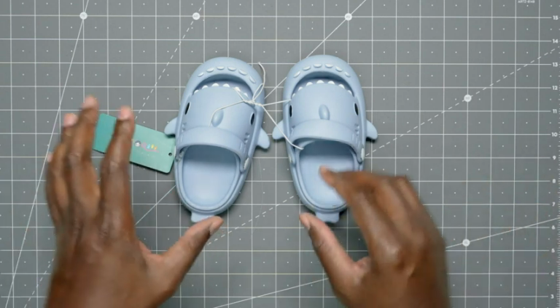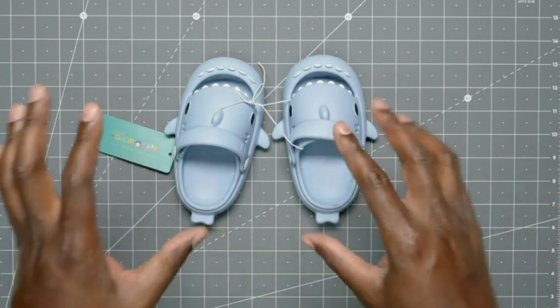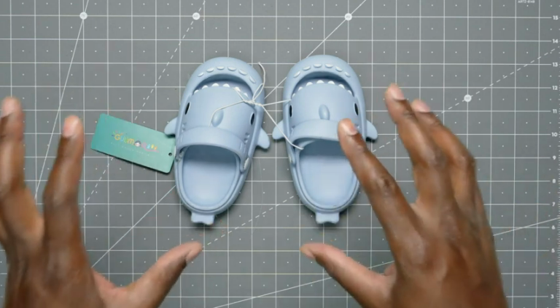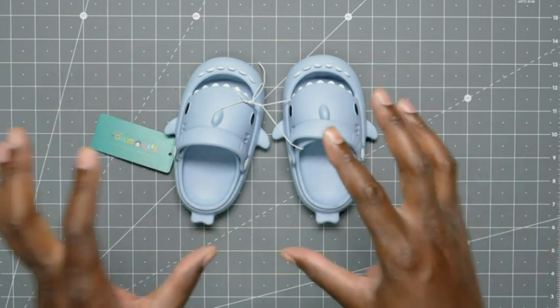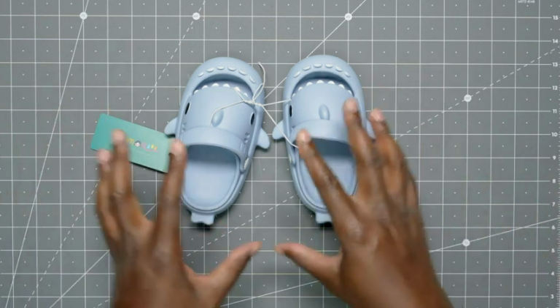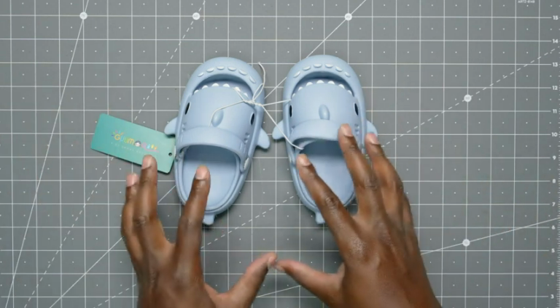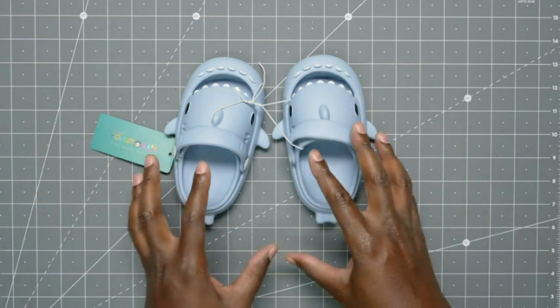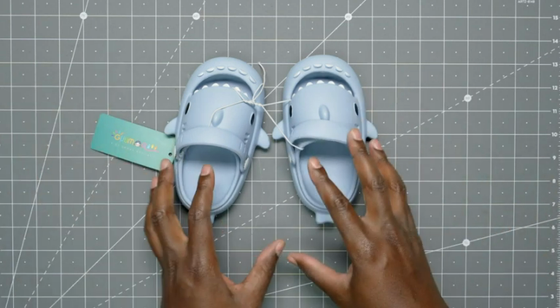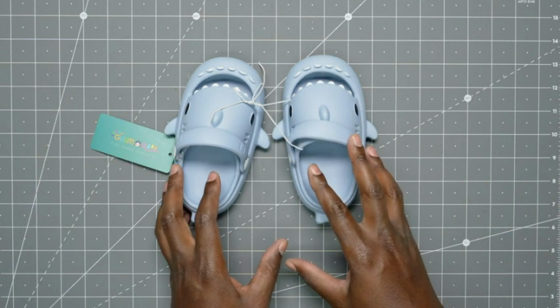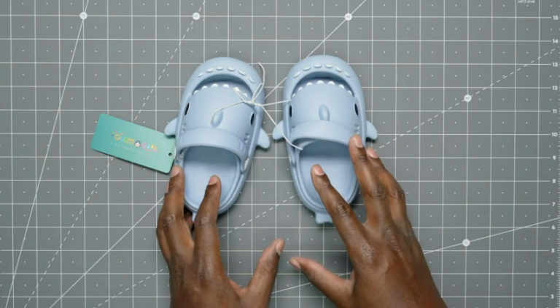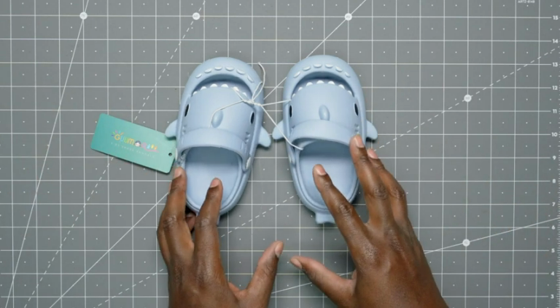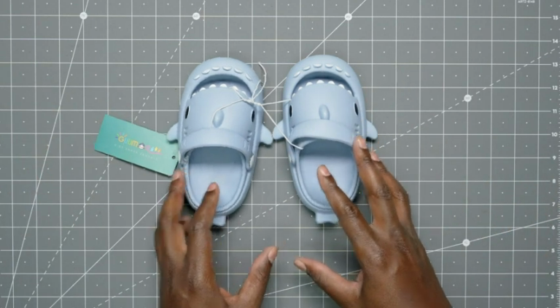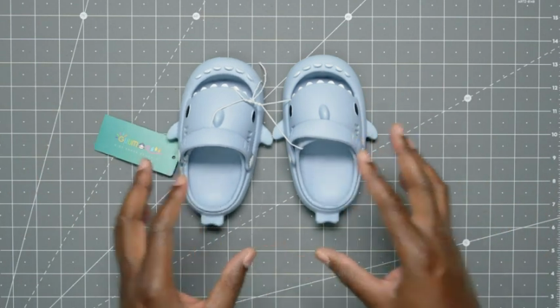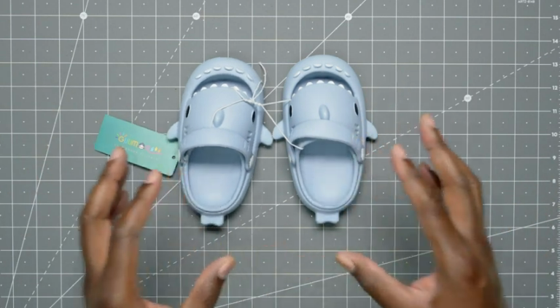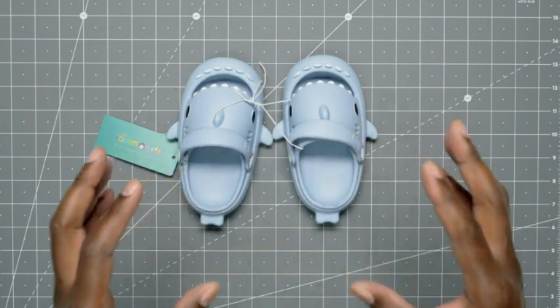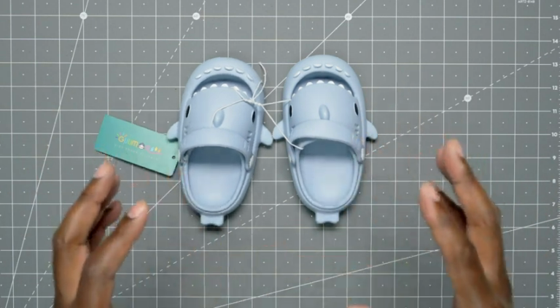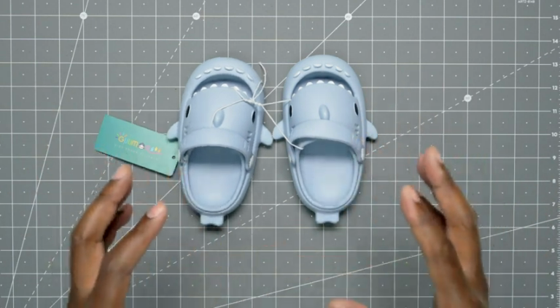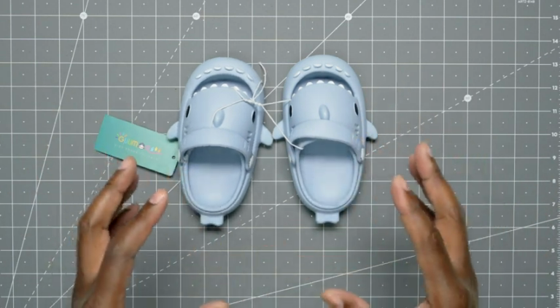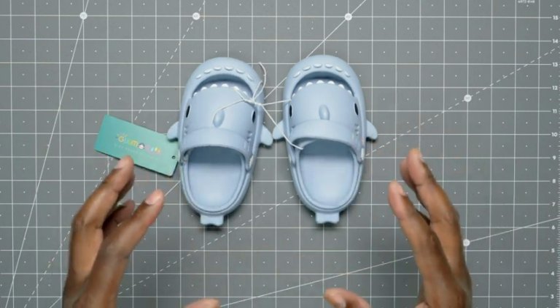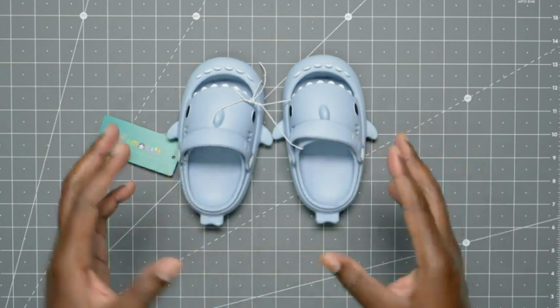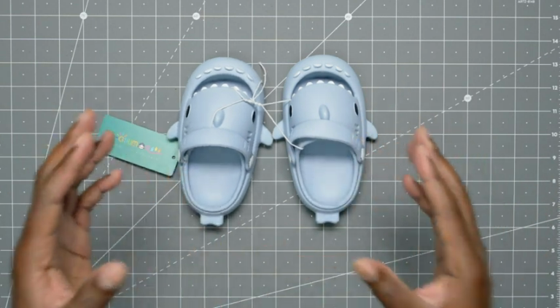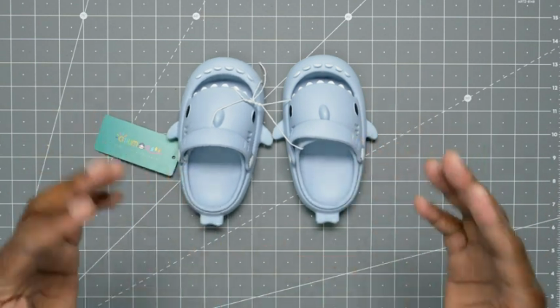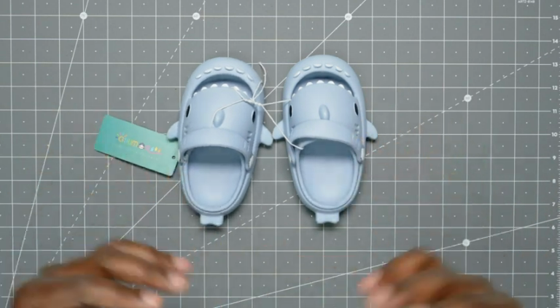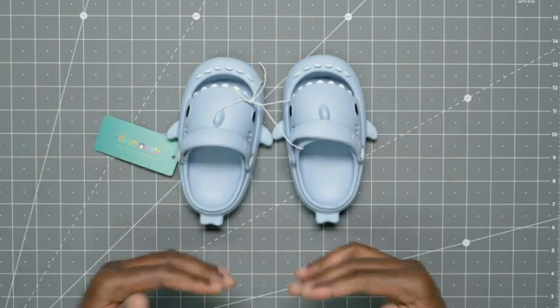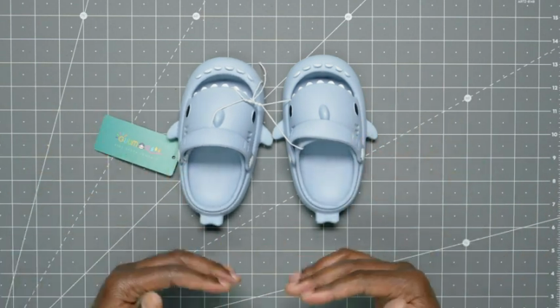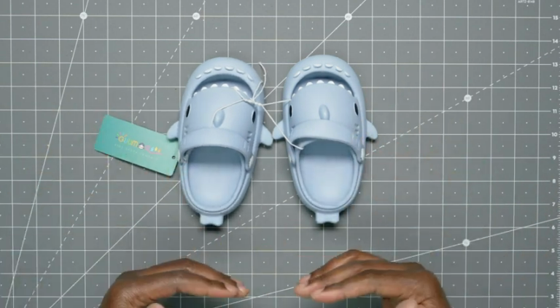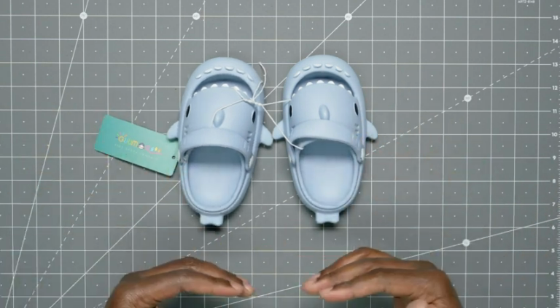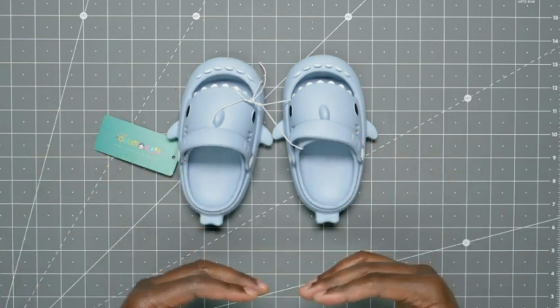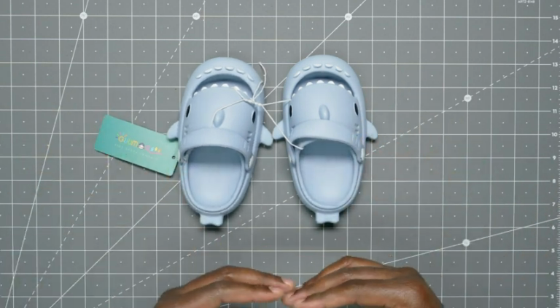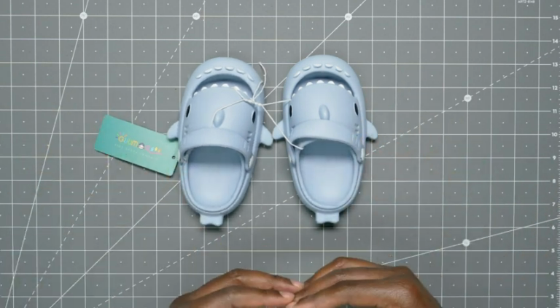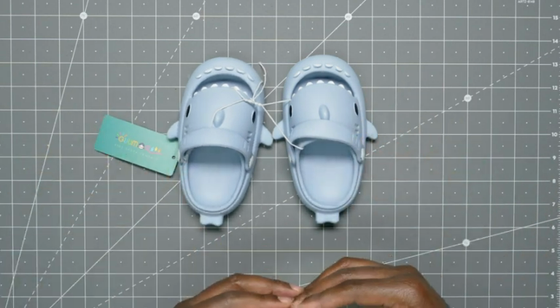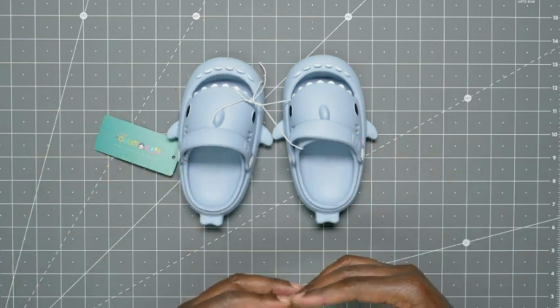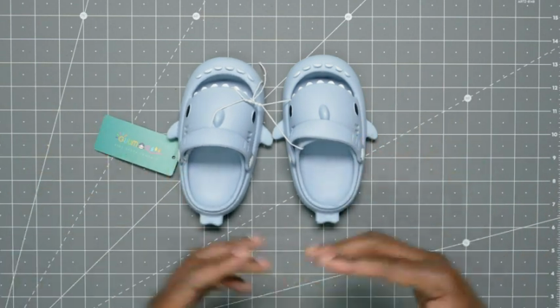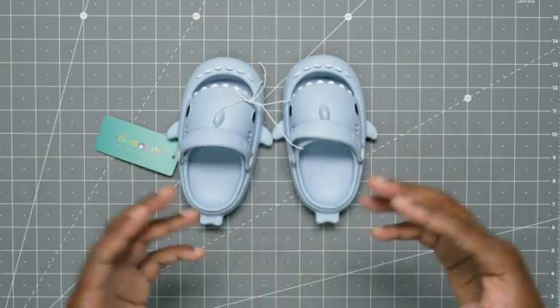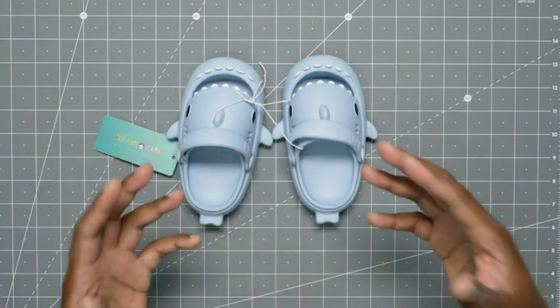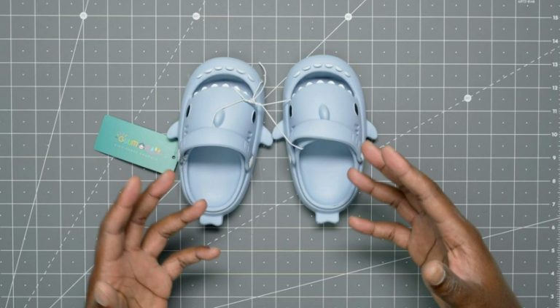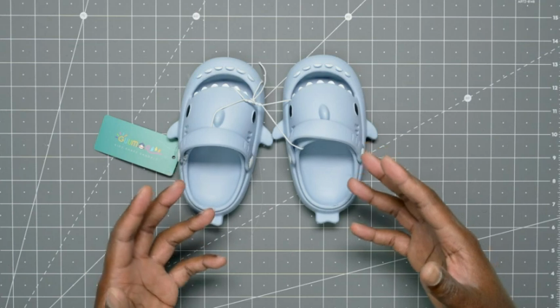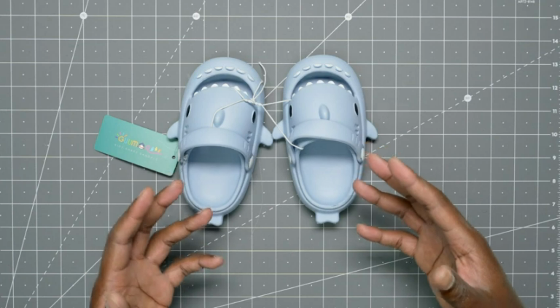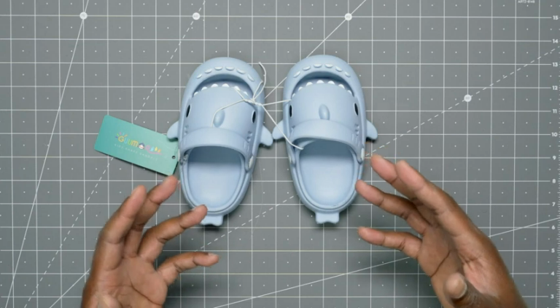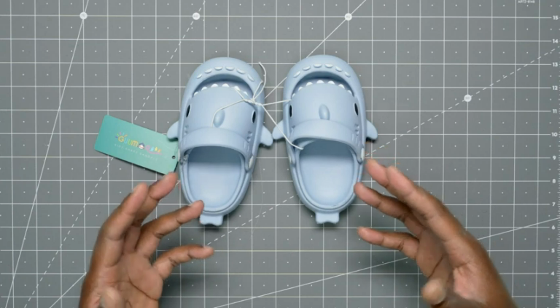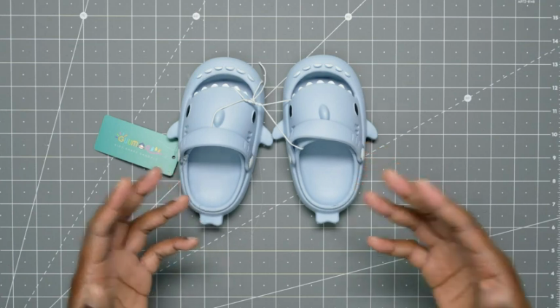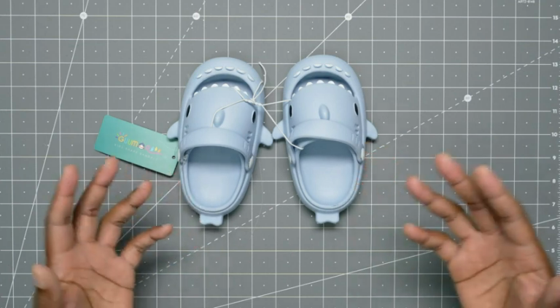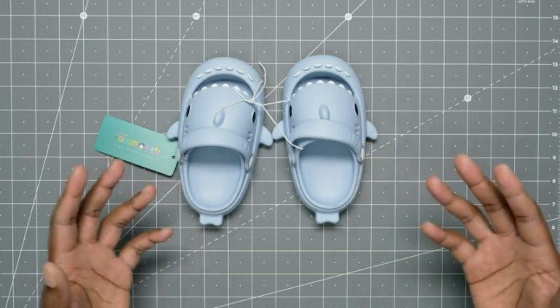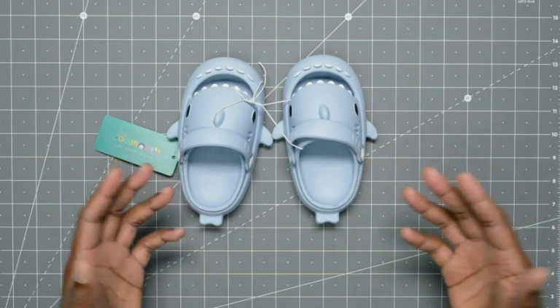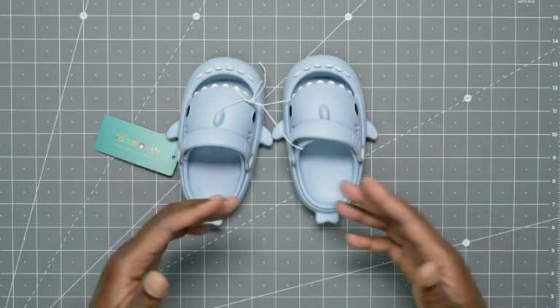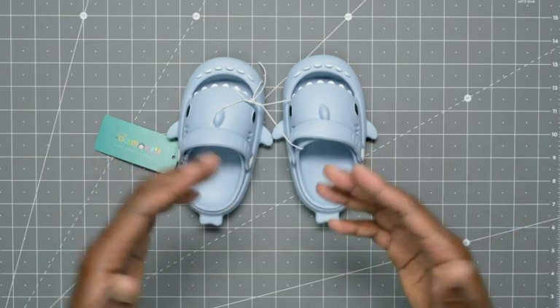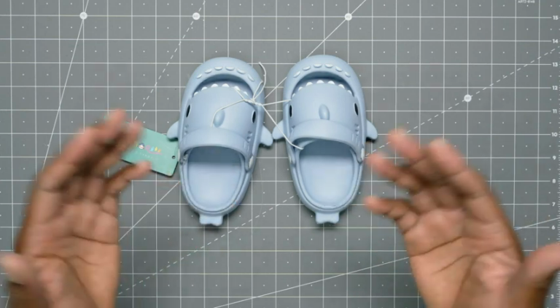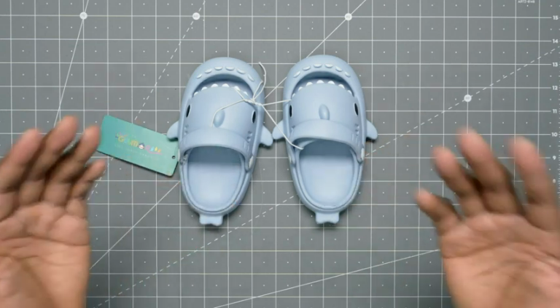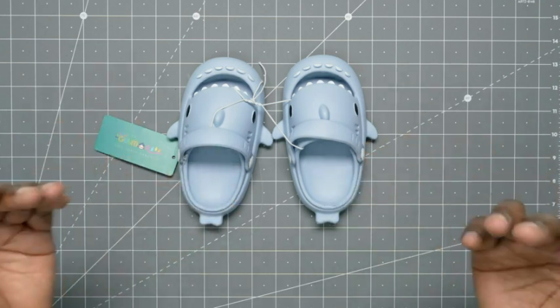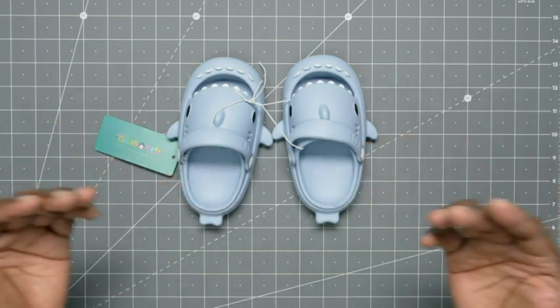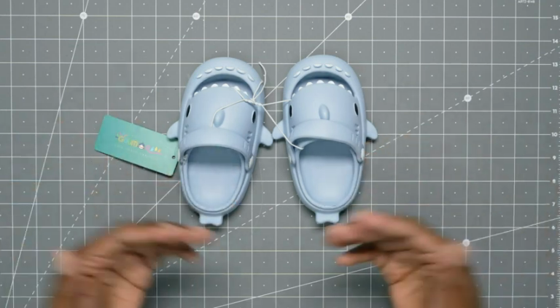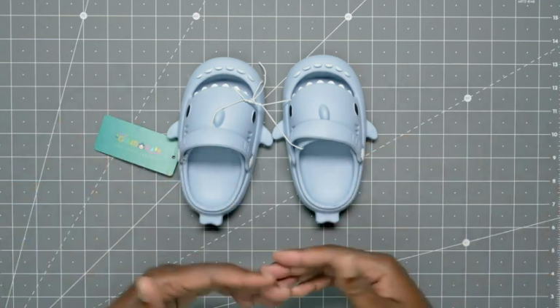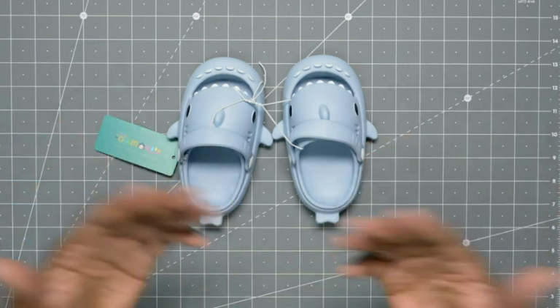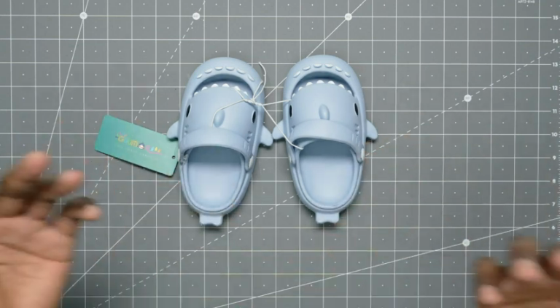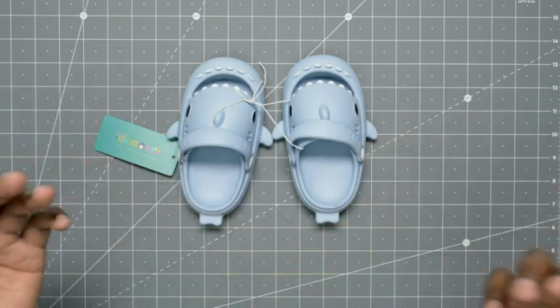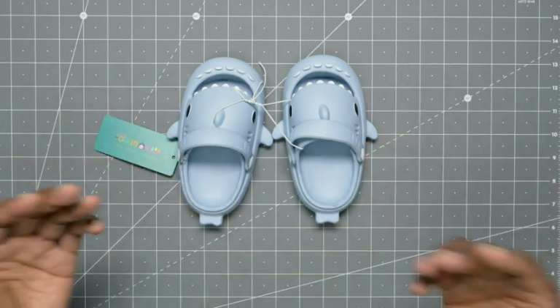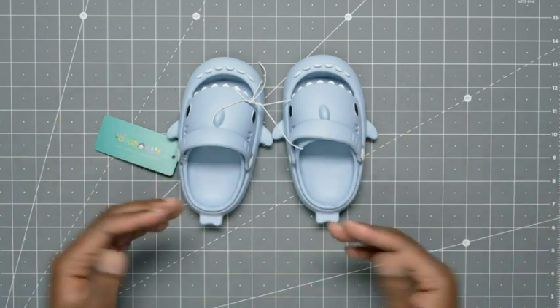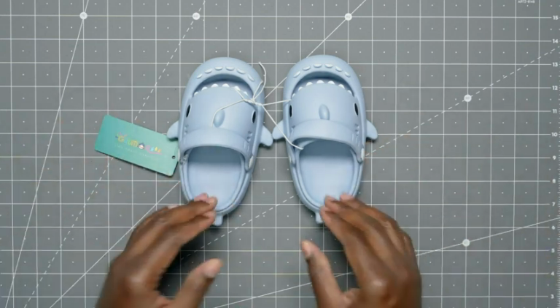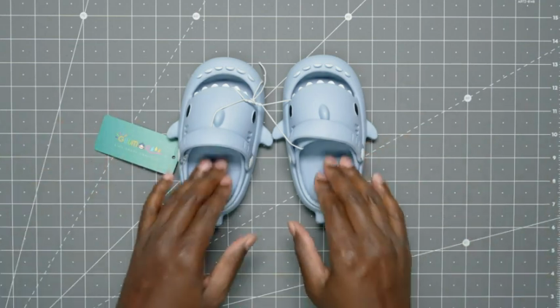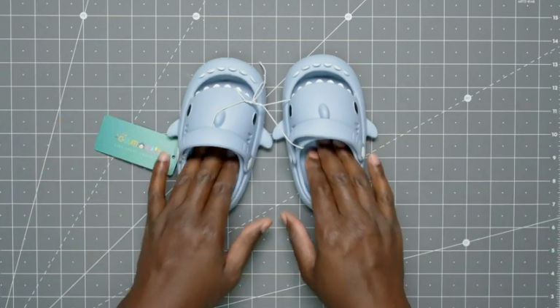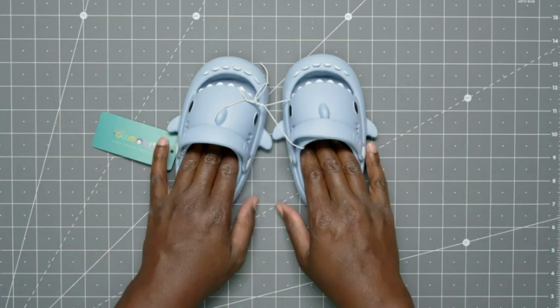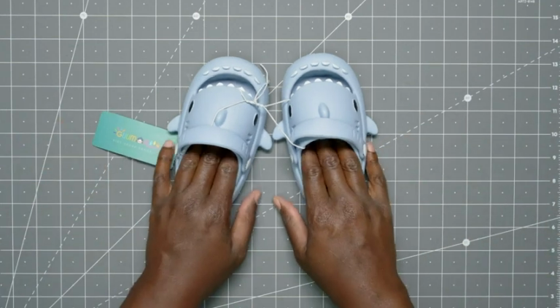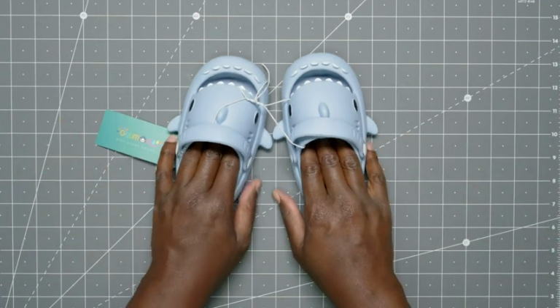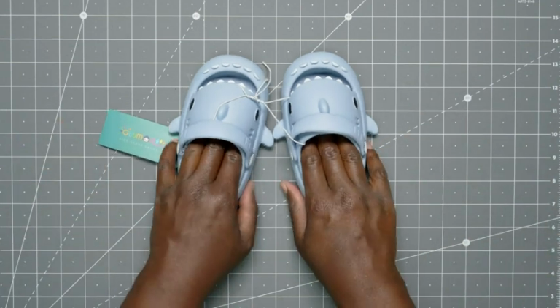As far as size, I ended up going one size down. I noticed these run a little big, but your mileage may vary.